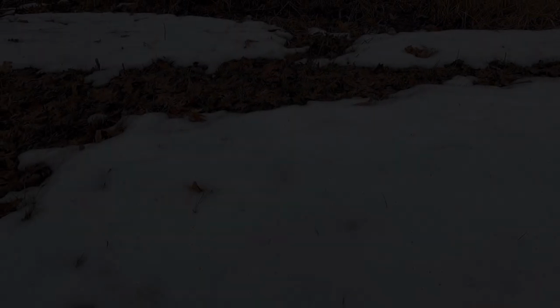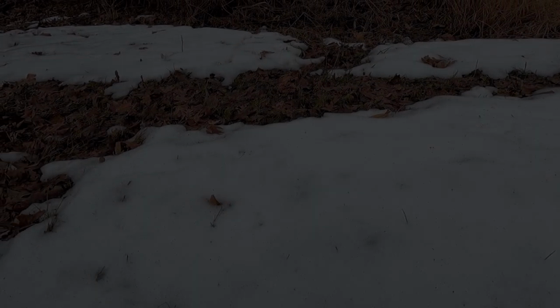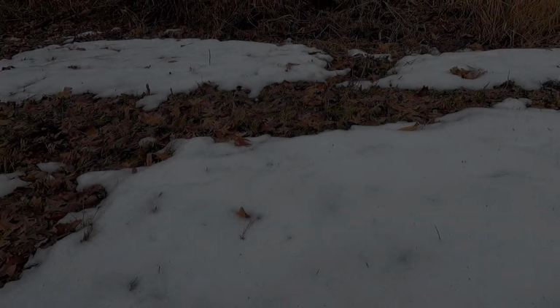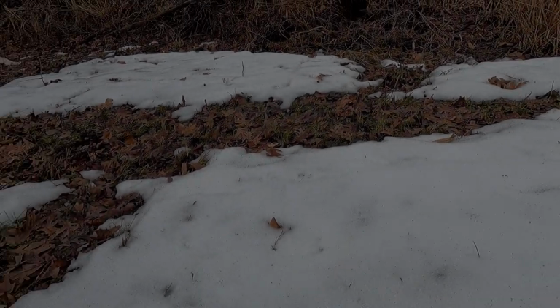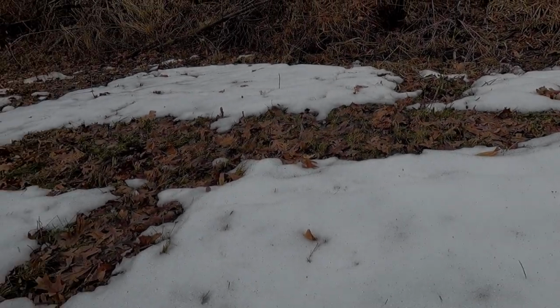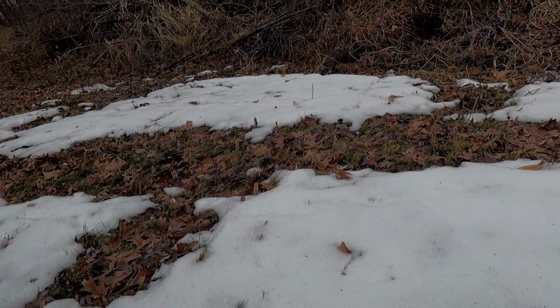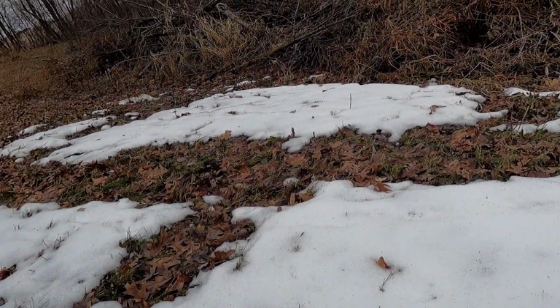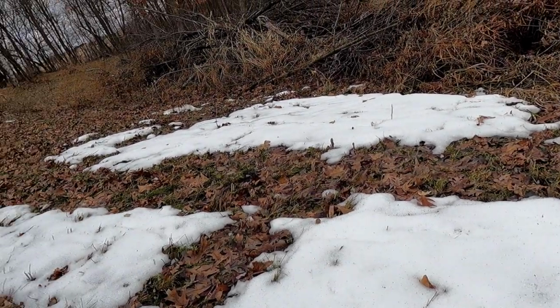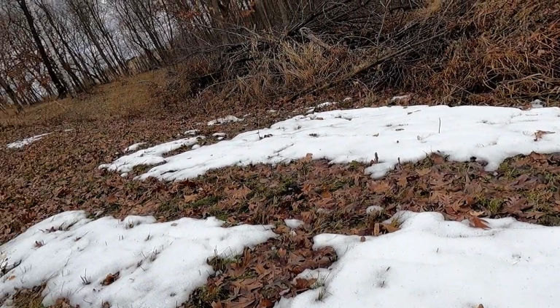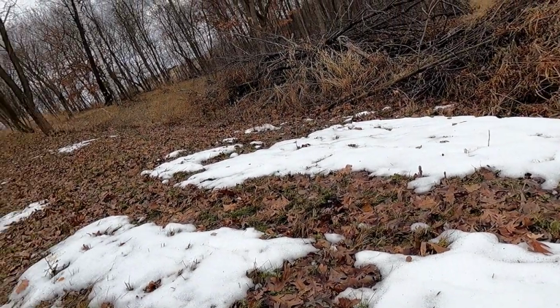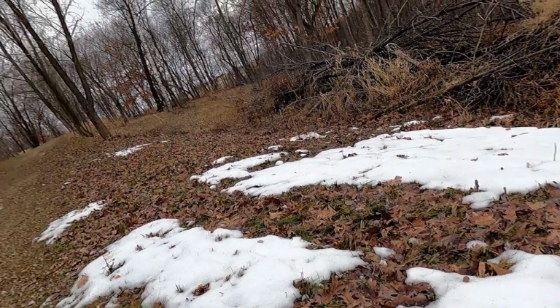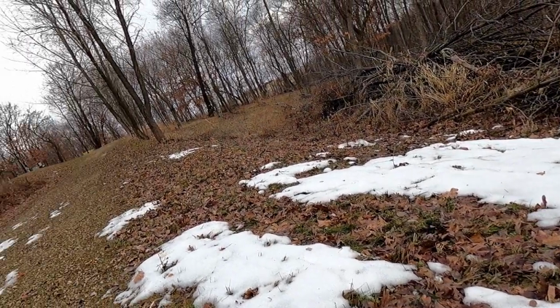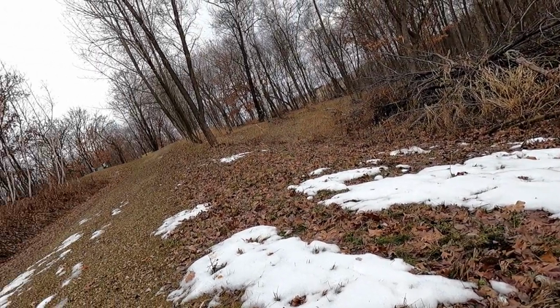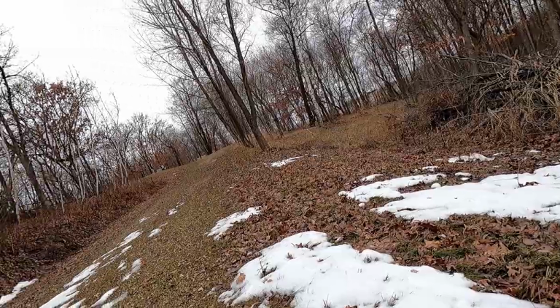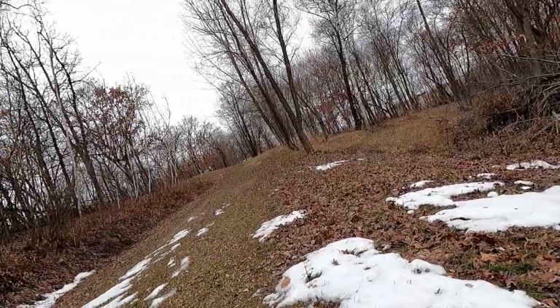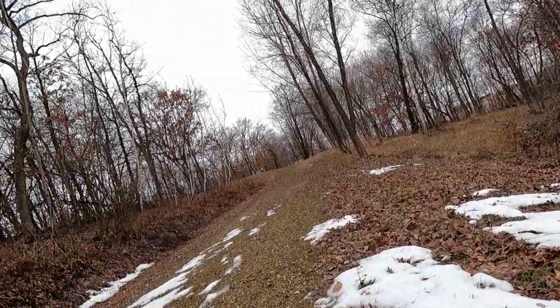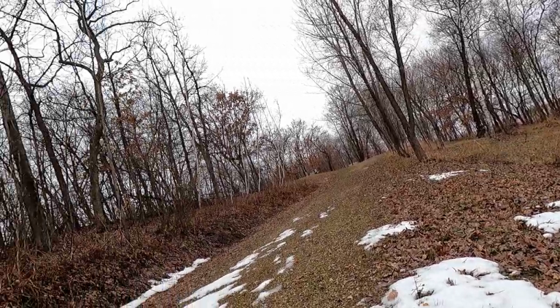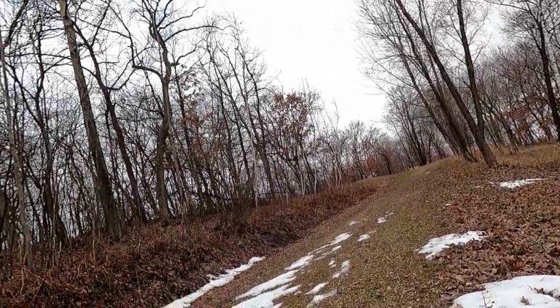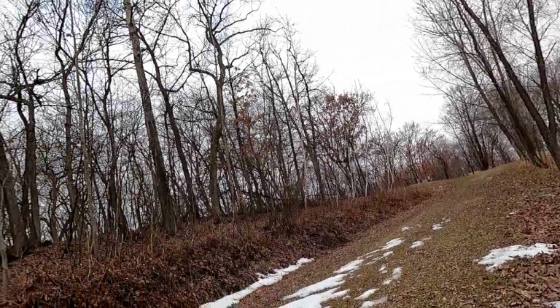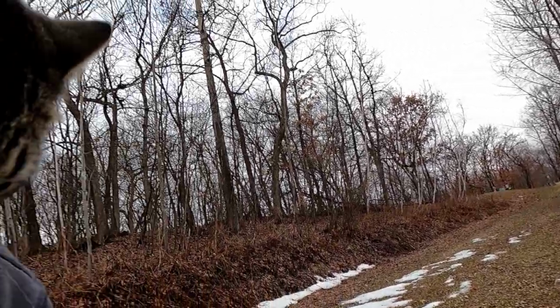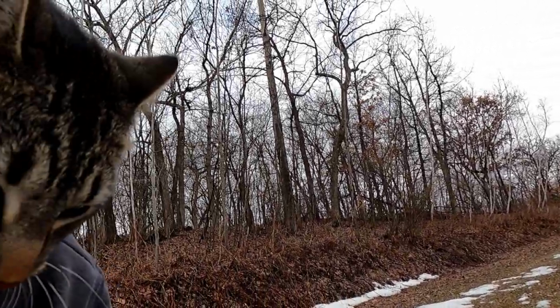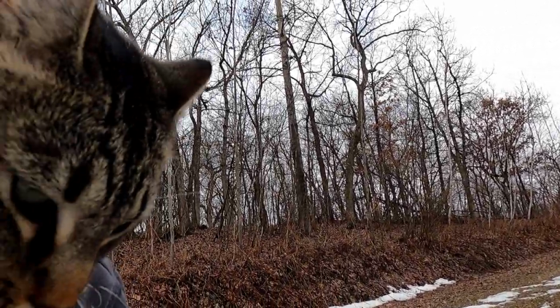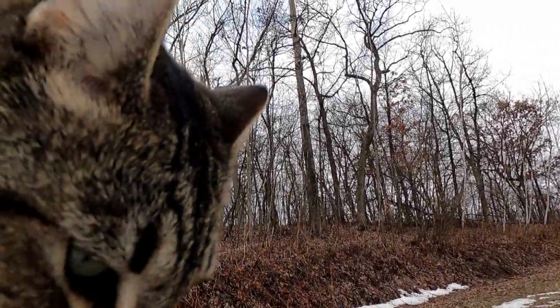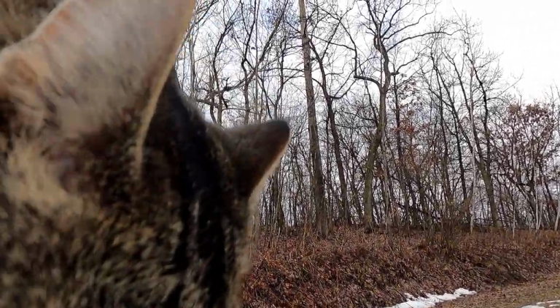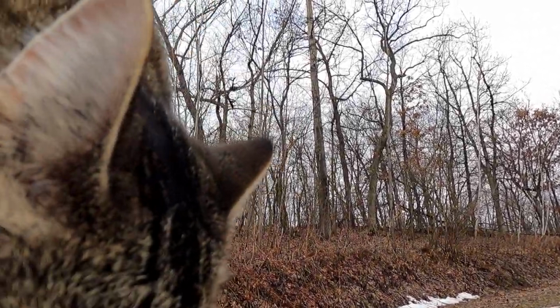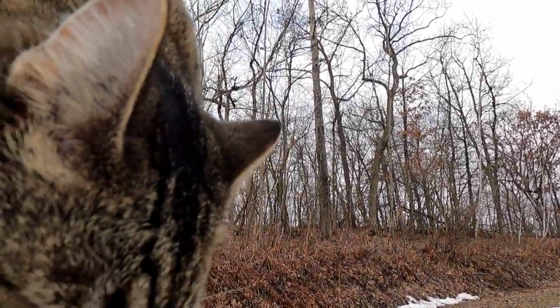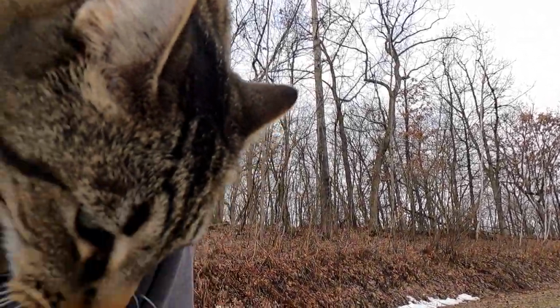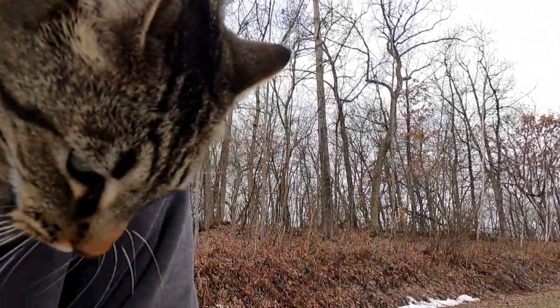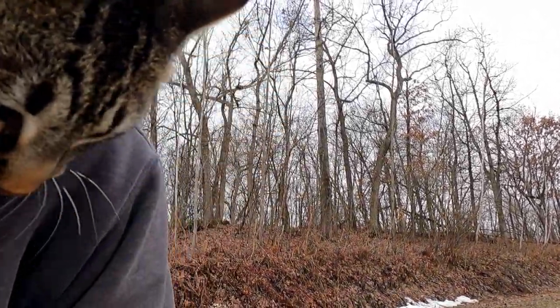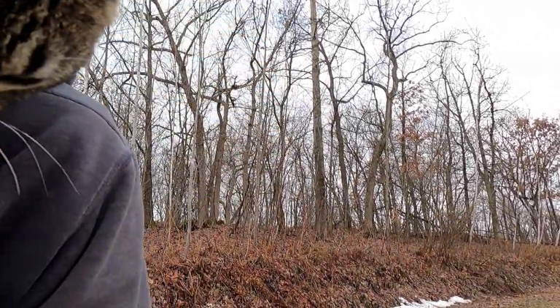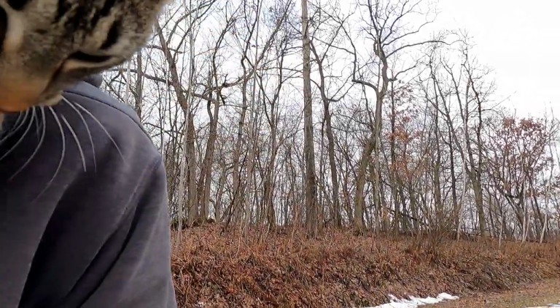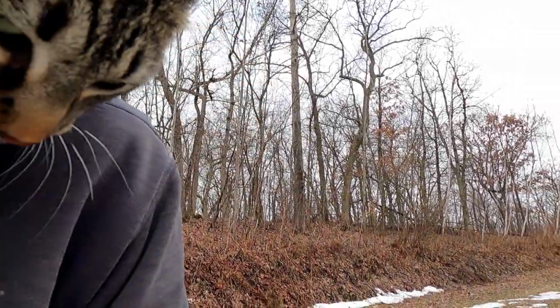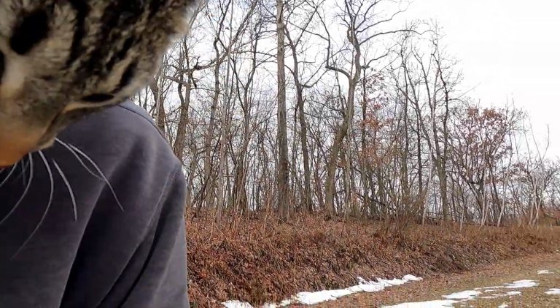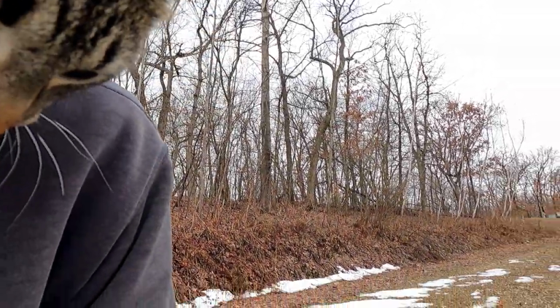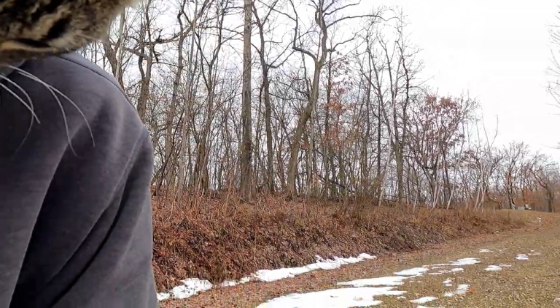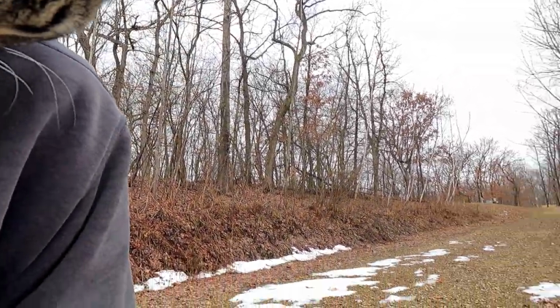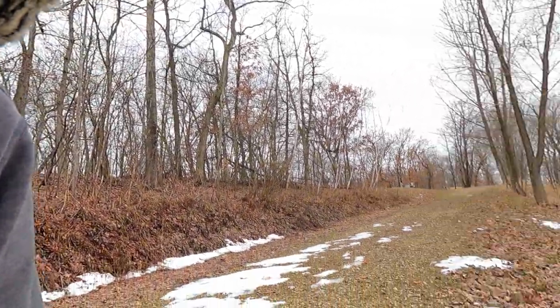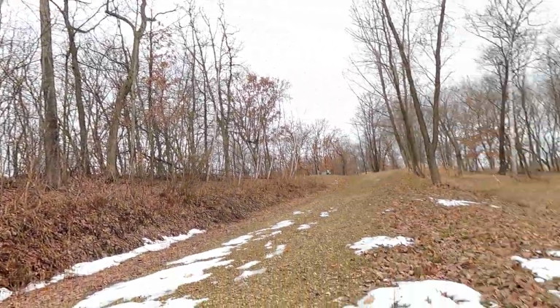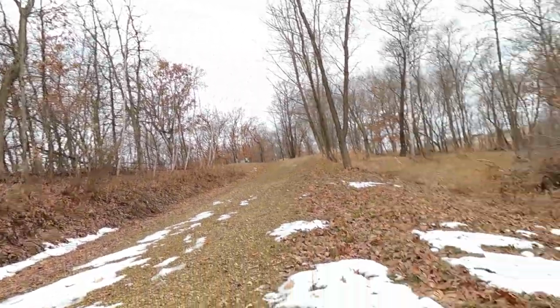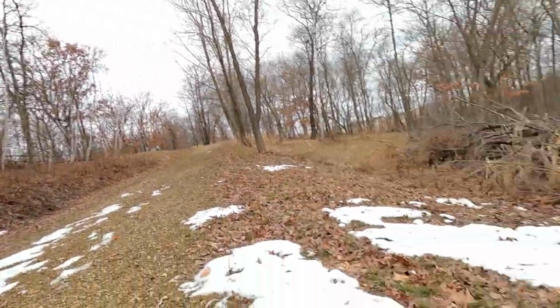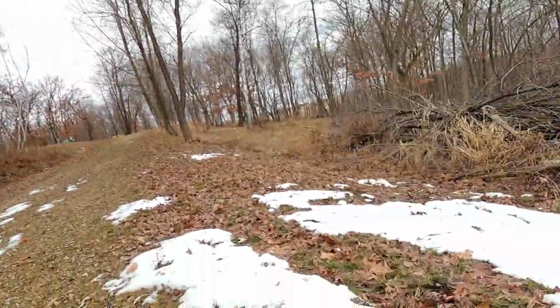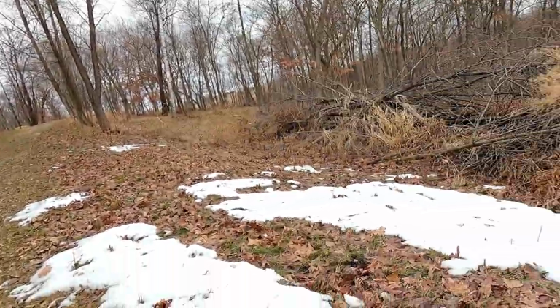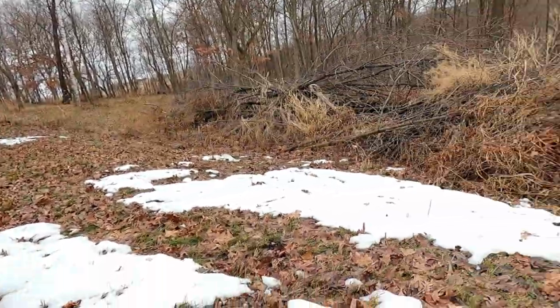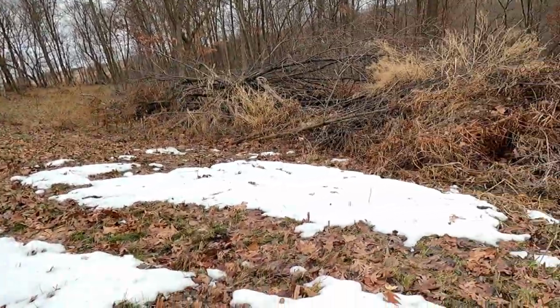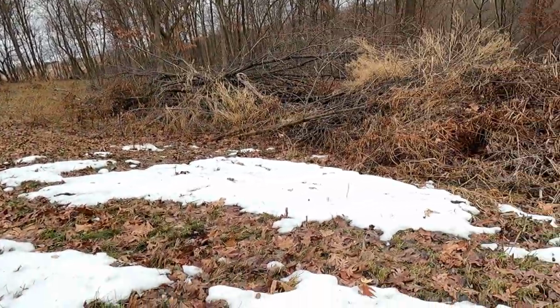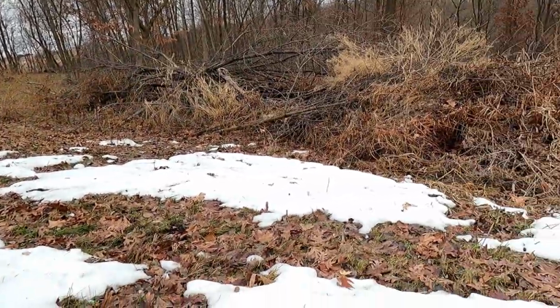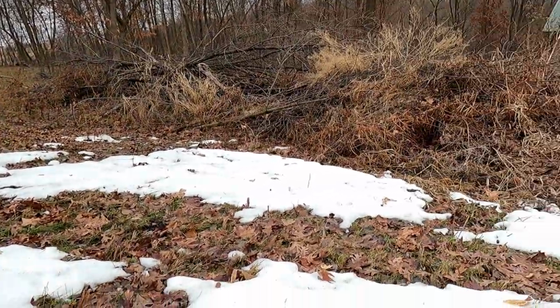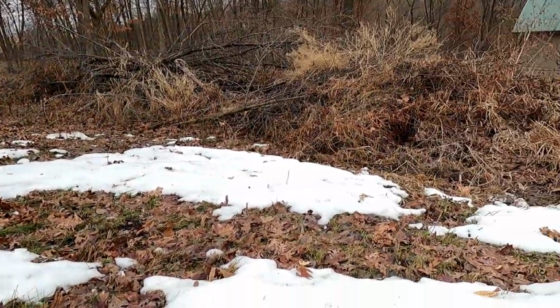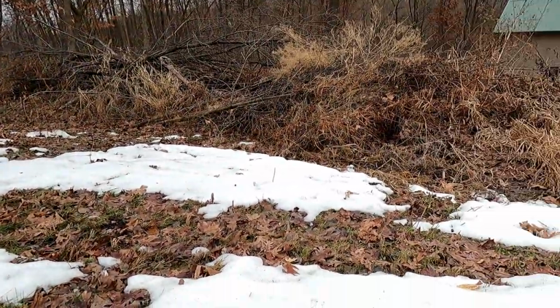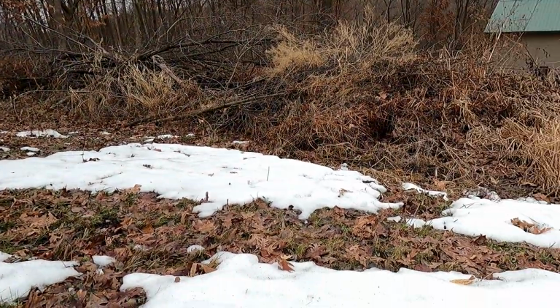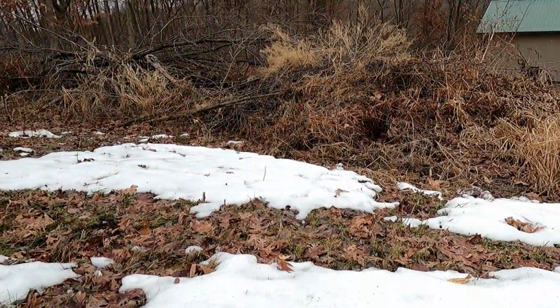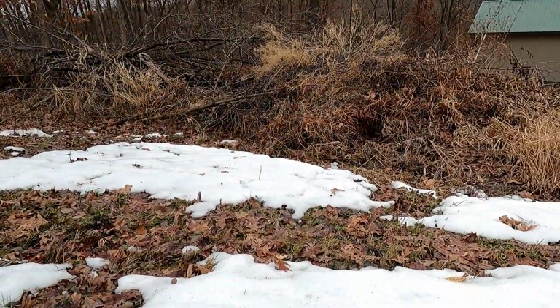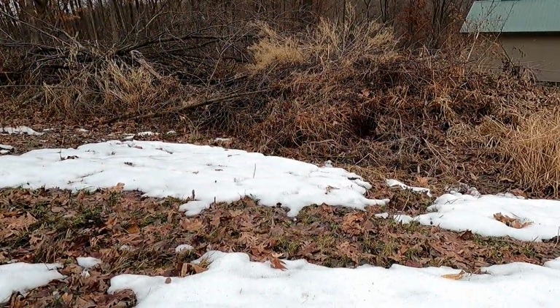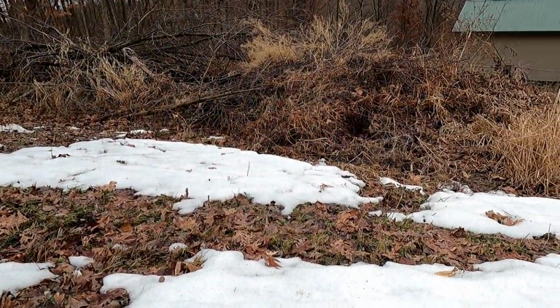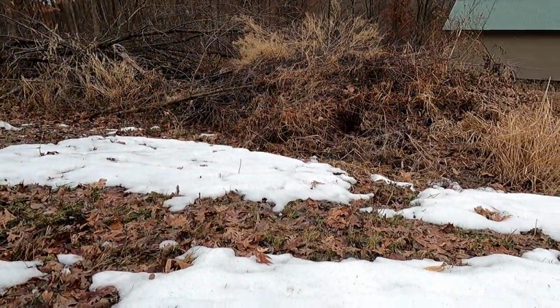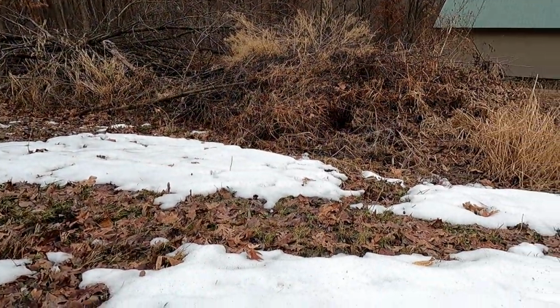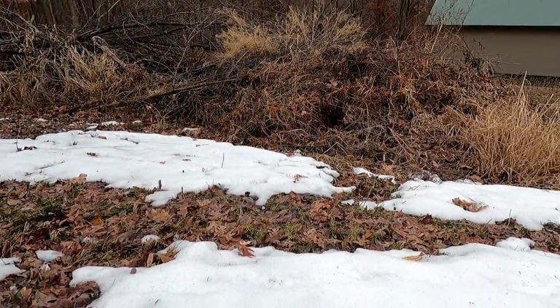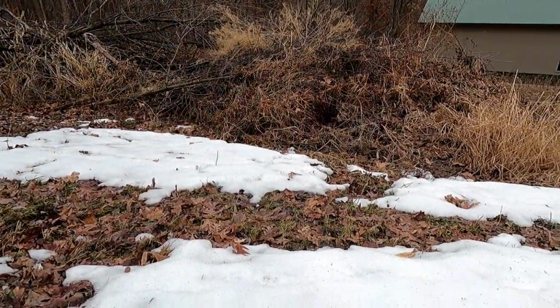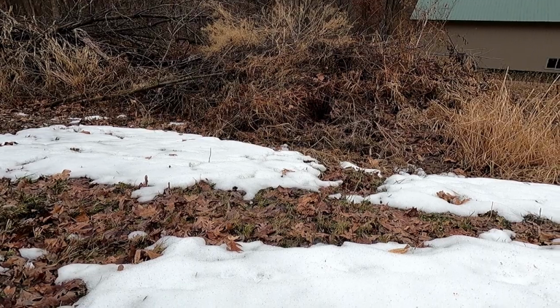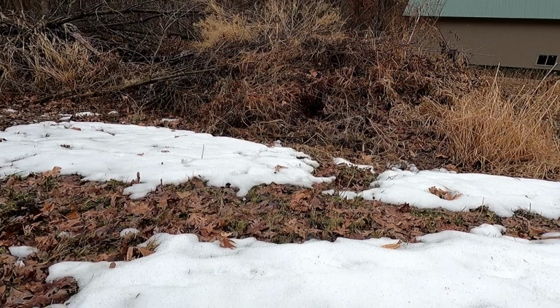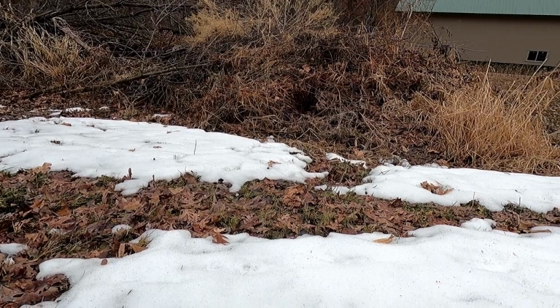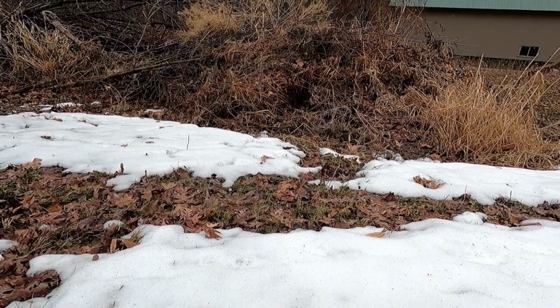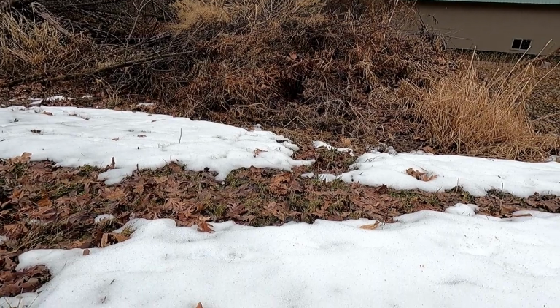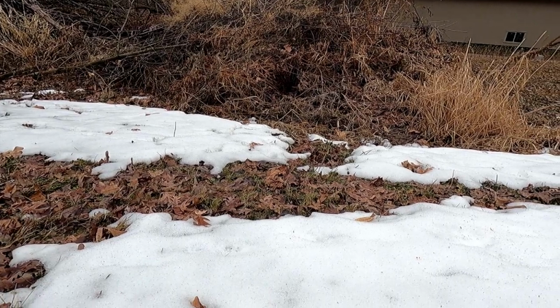I got a cat on my shoulder. Tater. Can't tell which one it is — I think it's Tater.